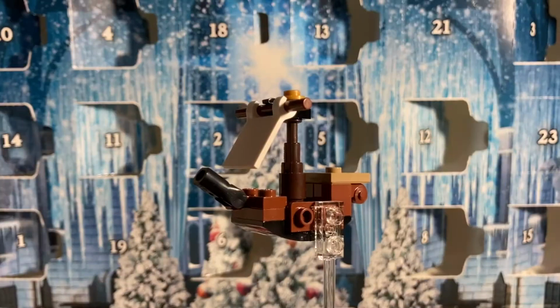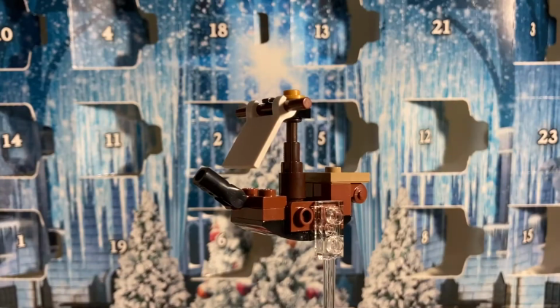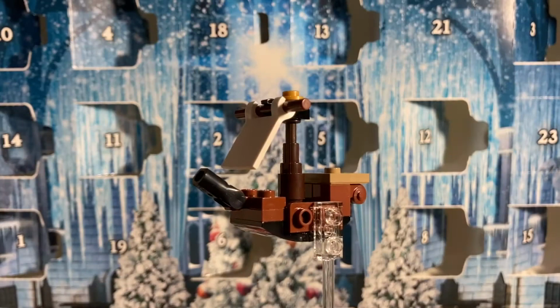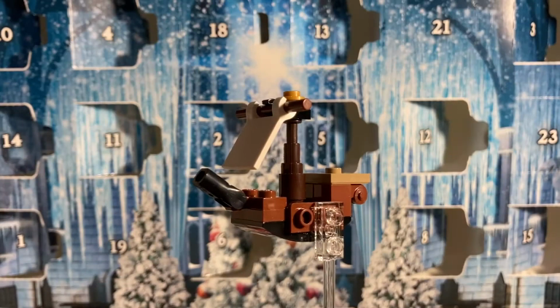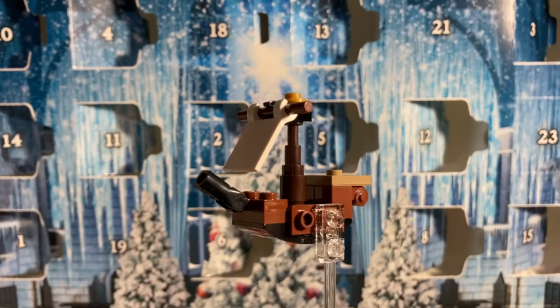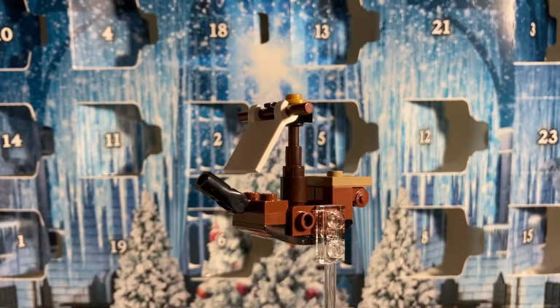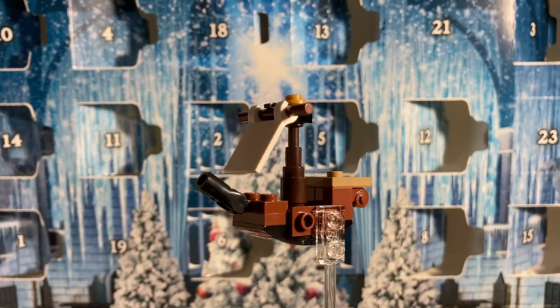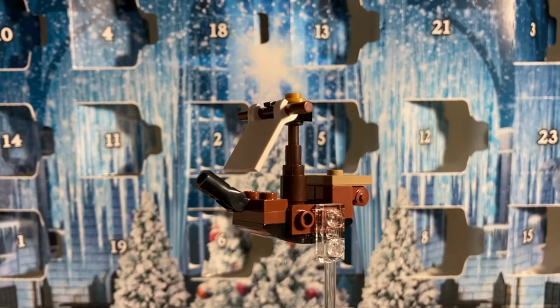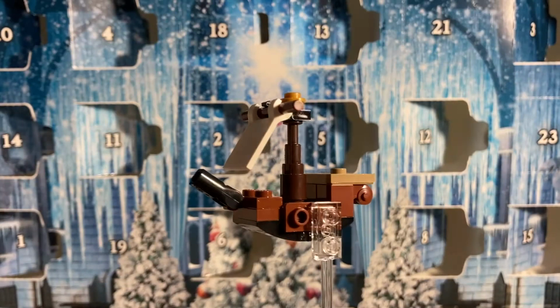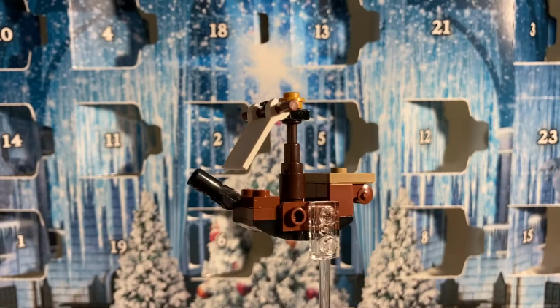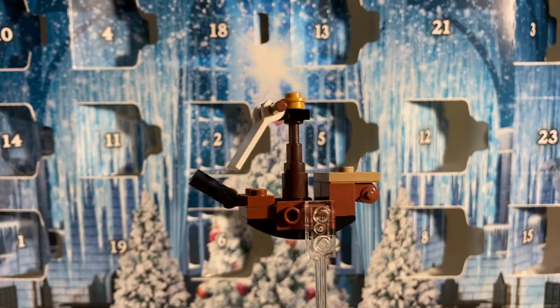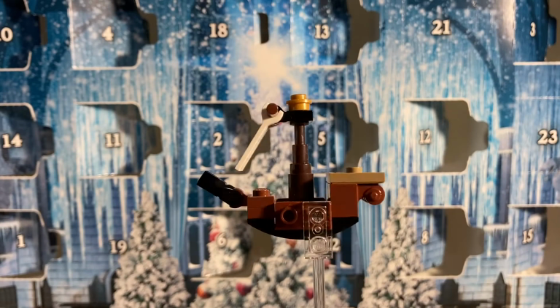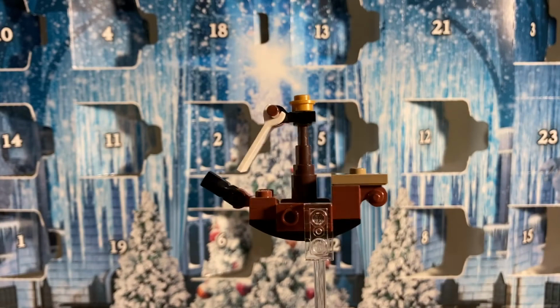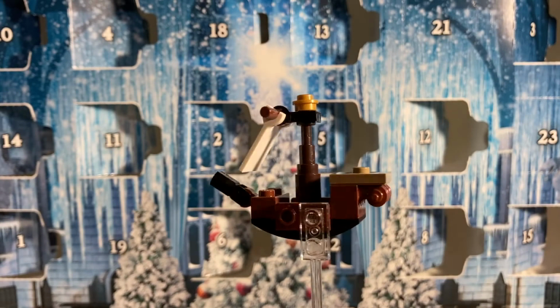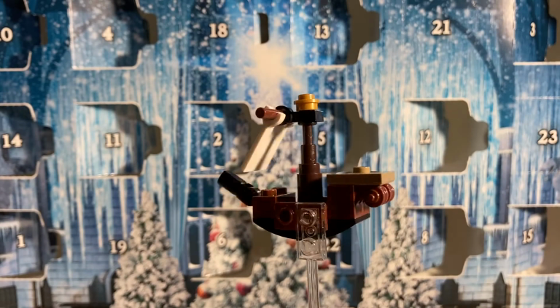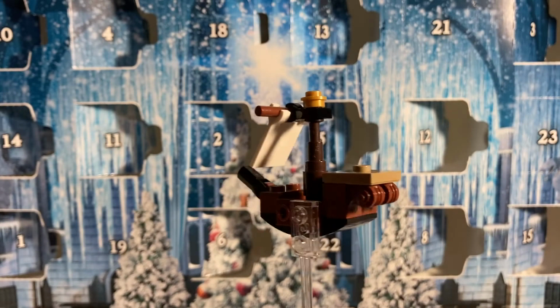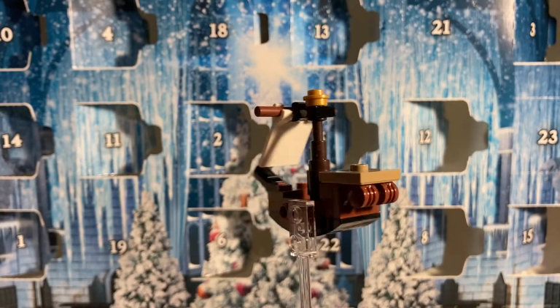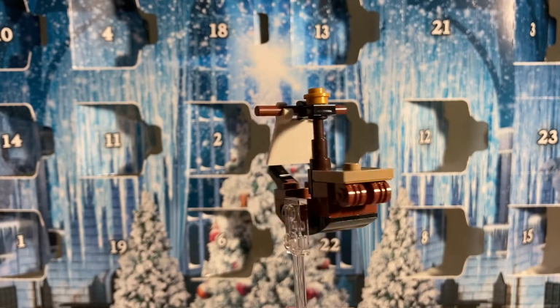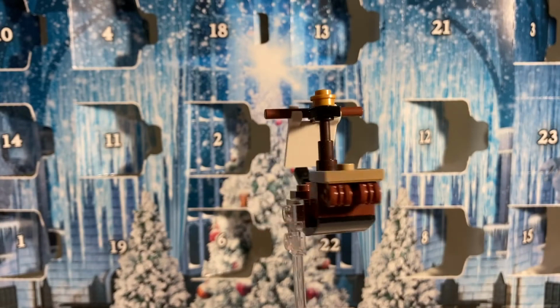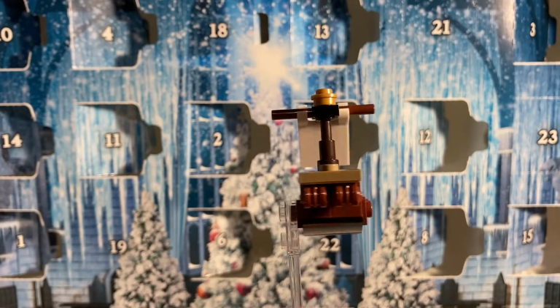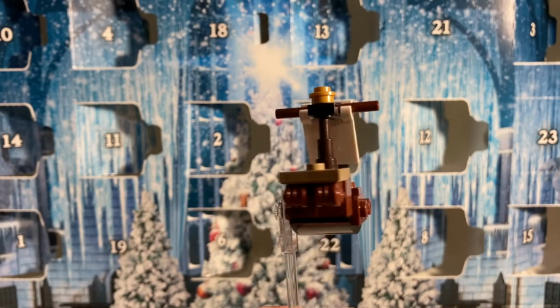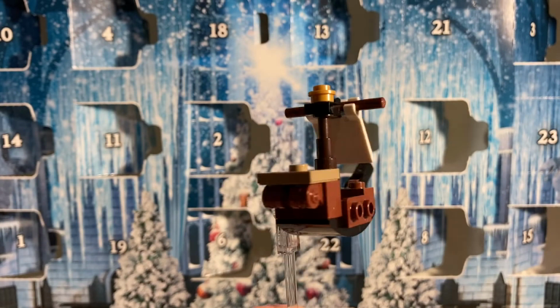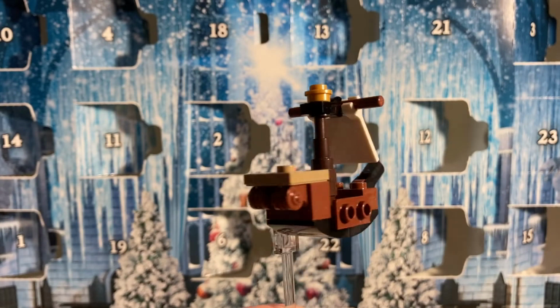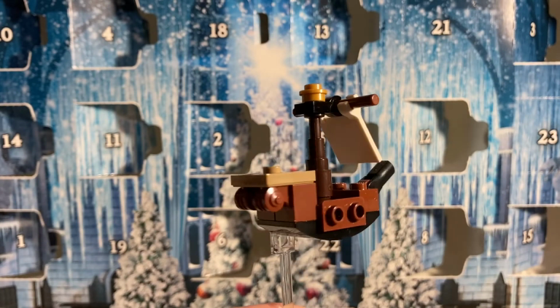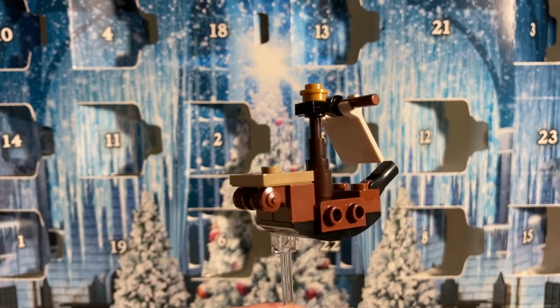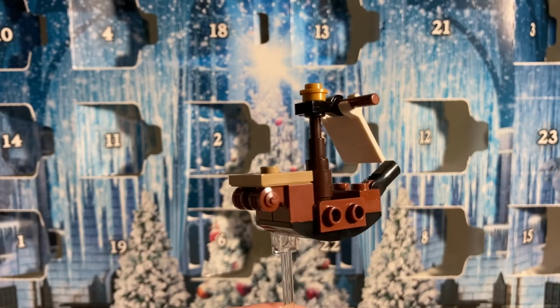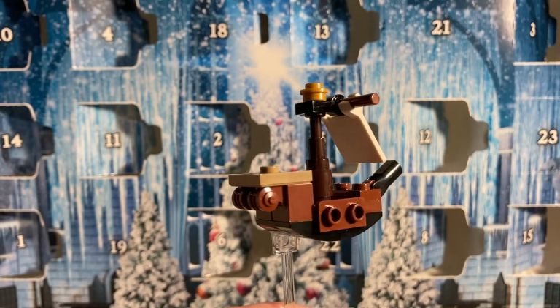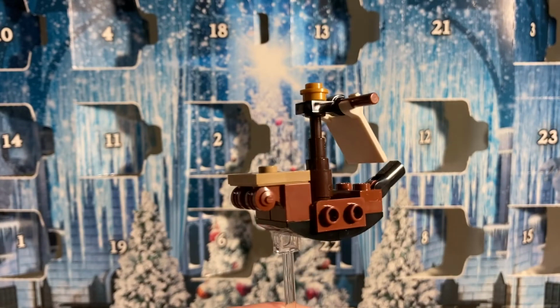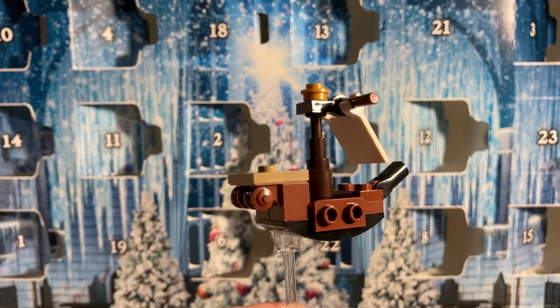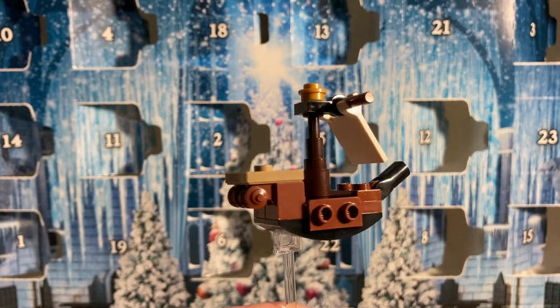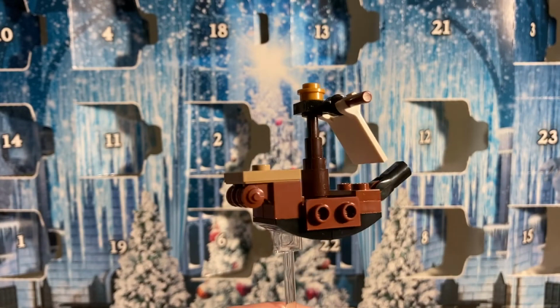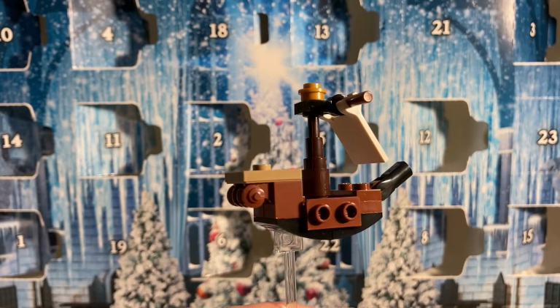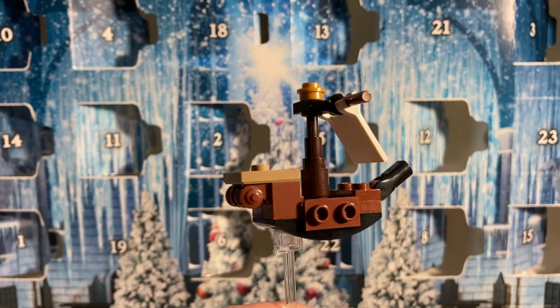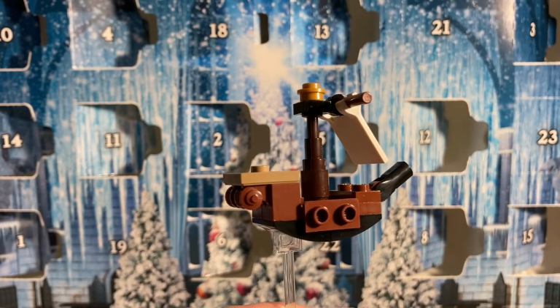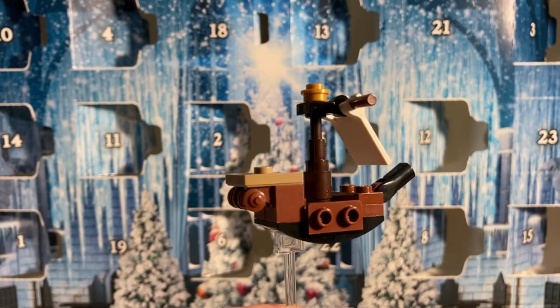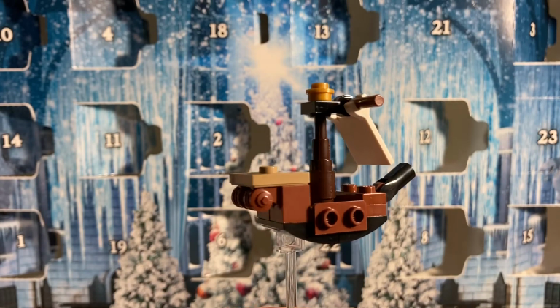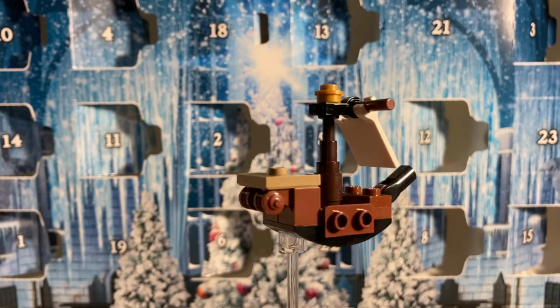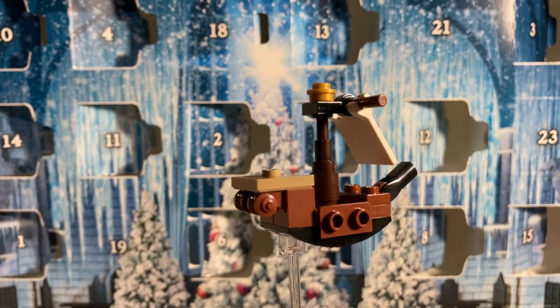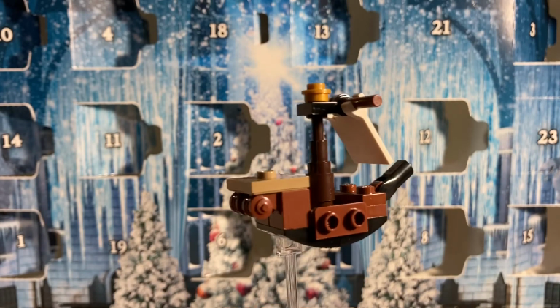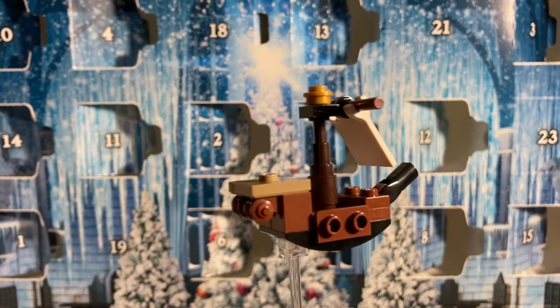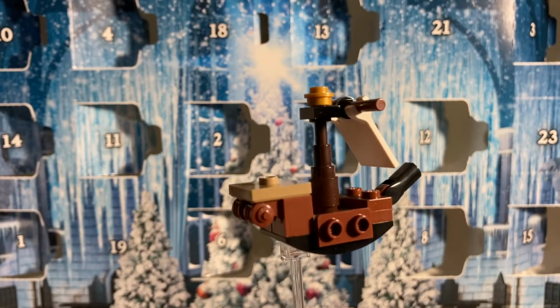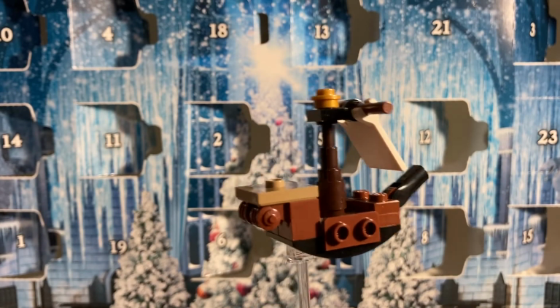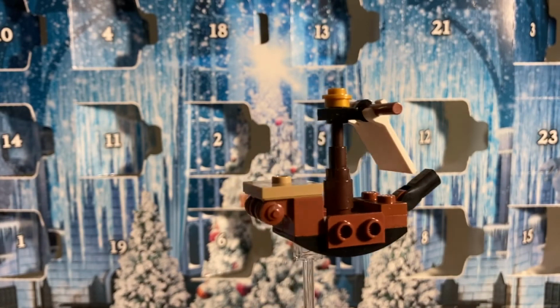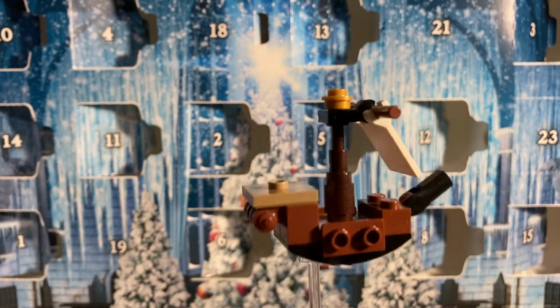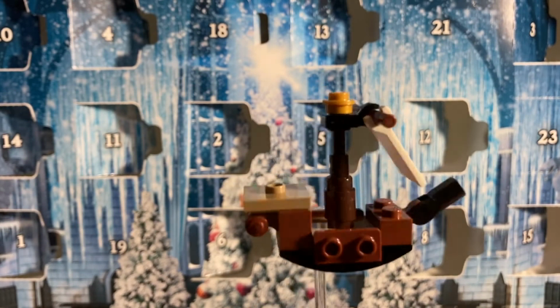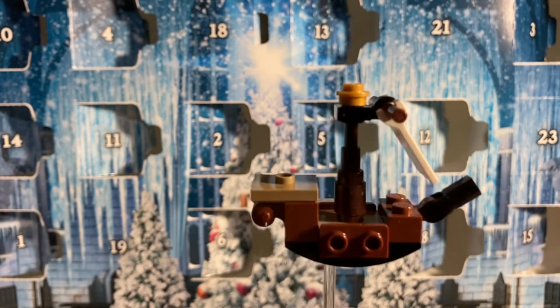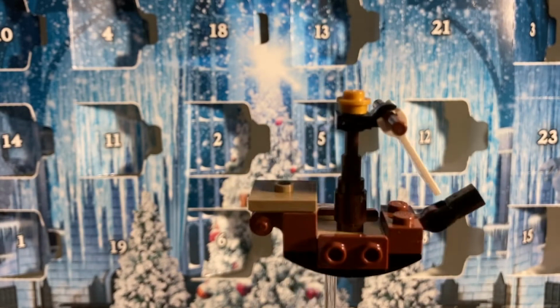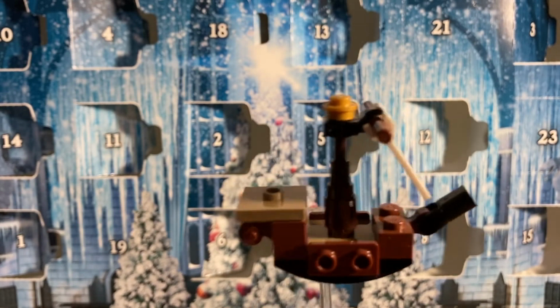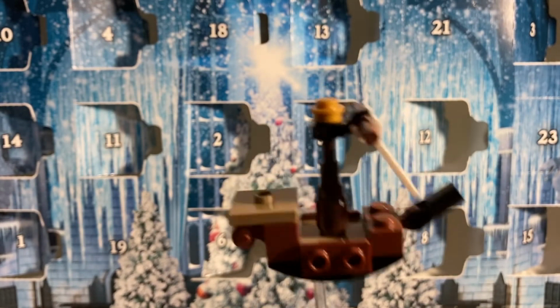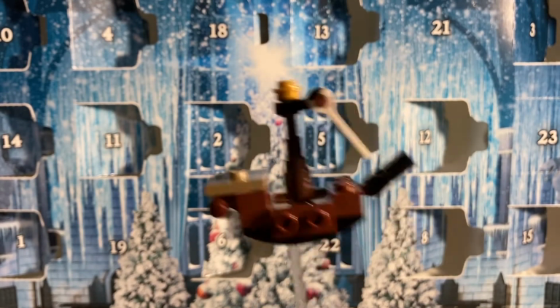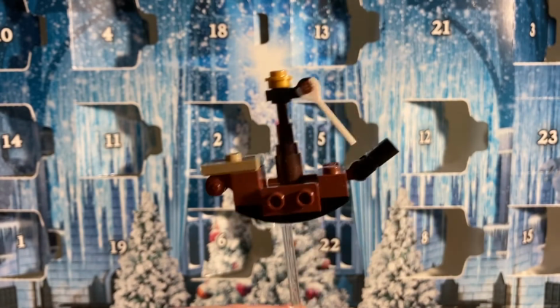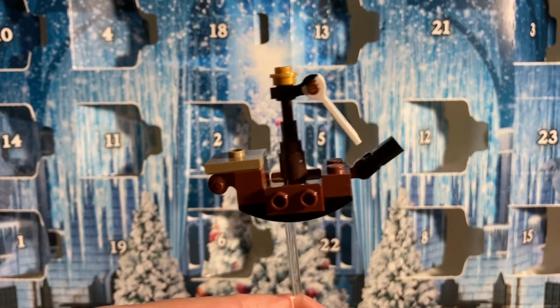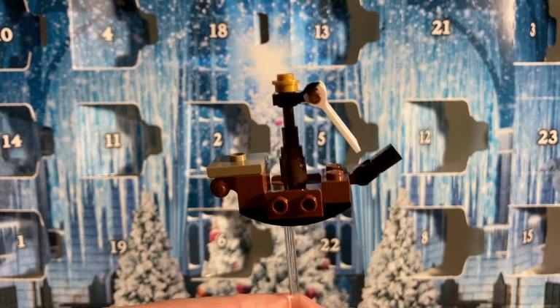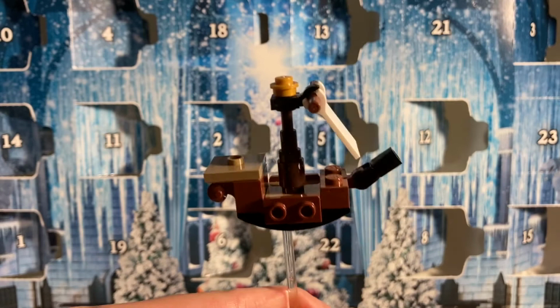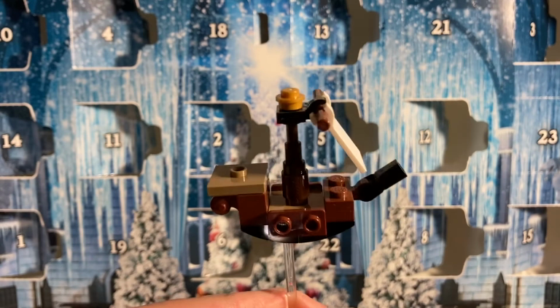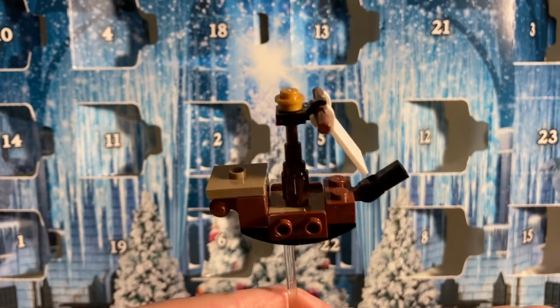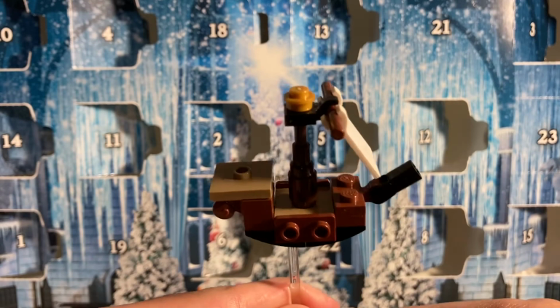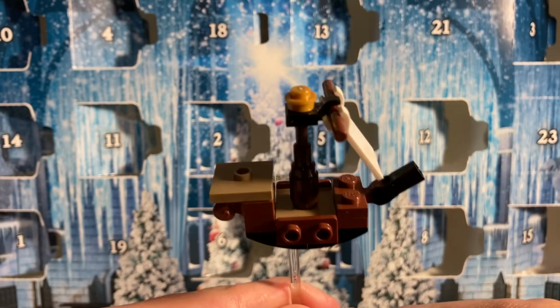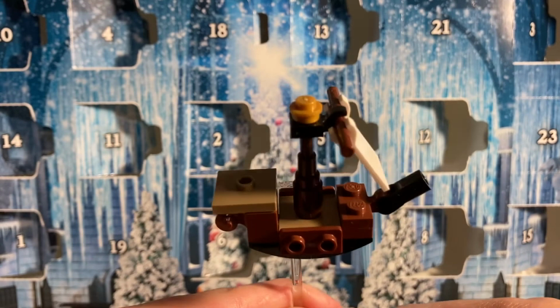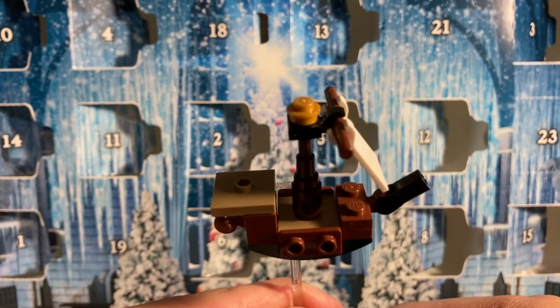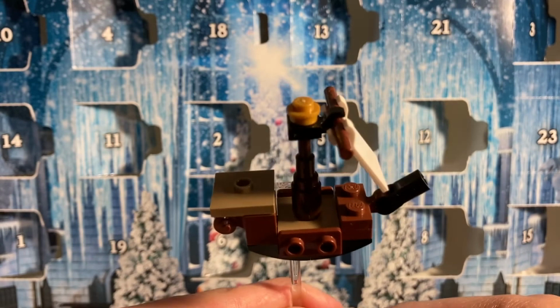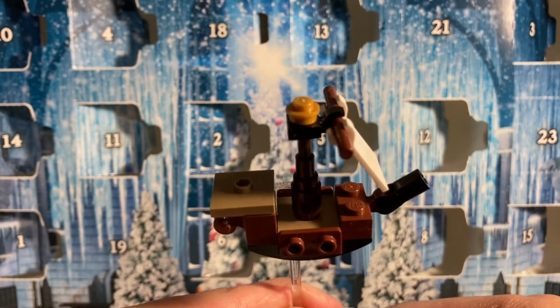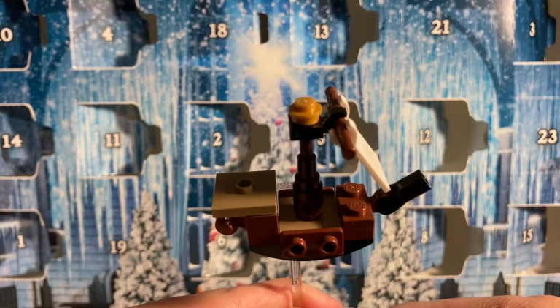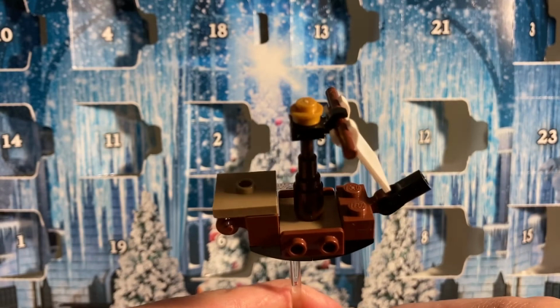On day number three we got the Durmstrang ship. I think it's a pretty great build design overall and it includes a lot of really nice pieces to add to your collection.